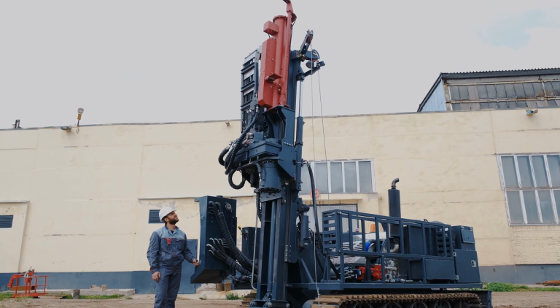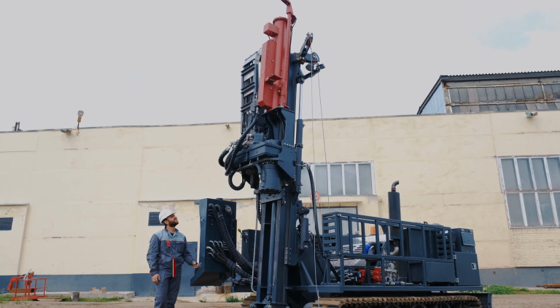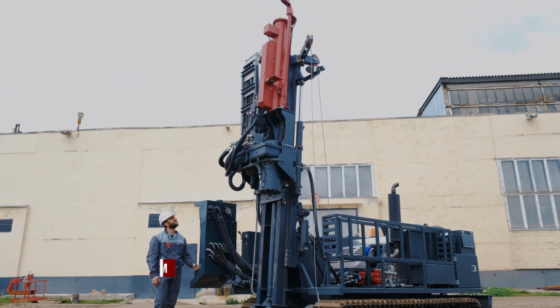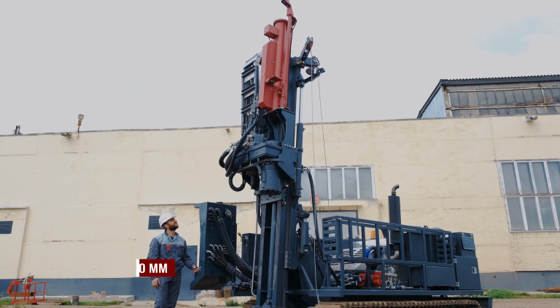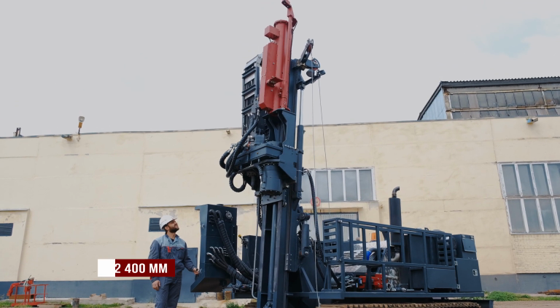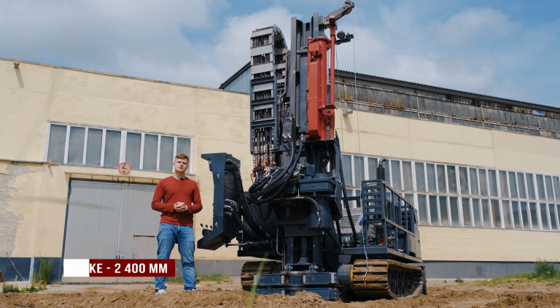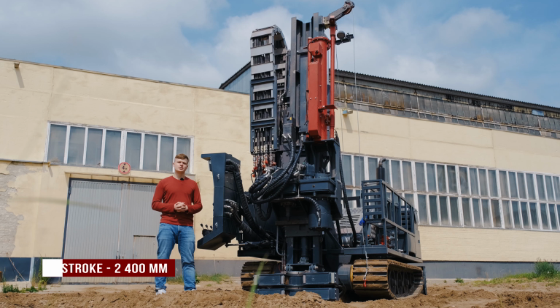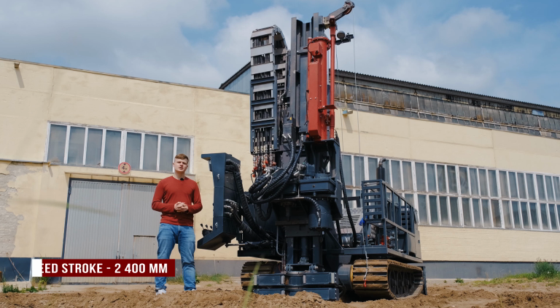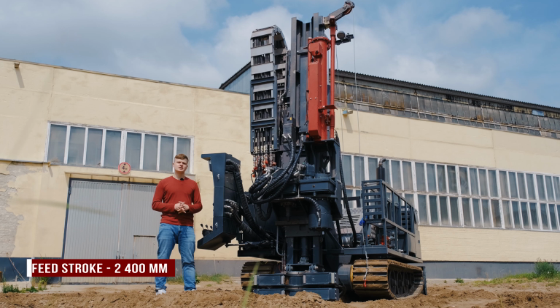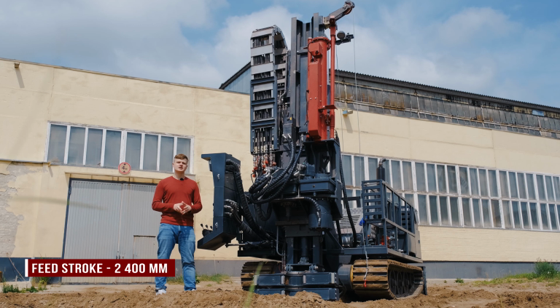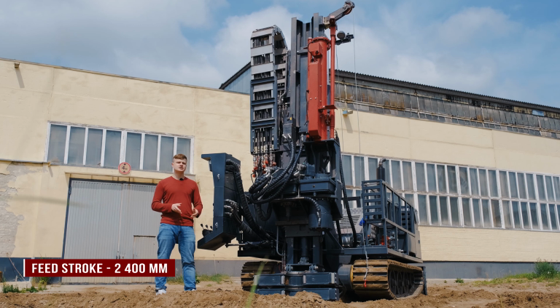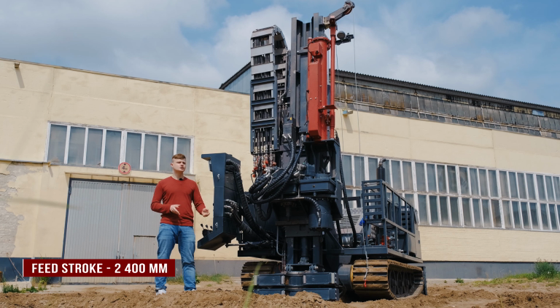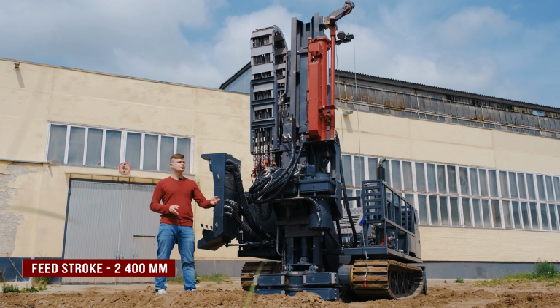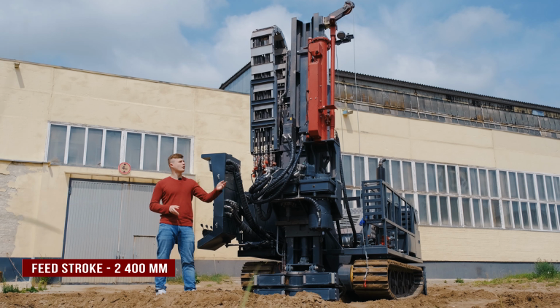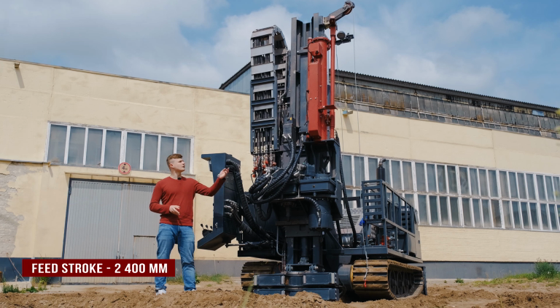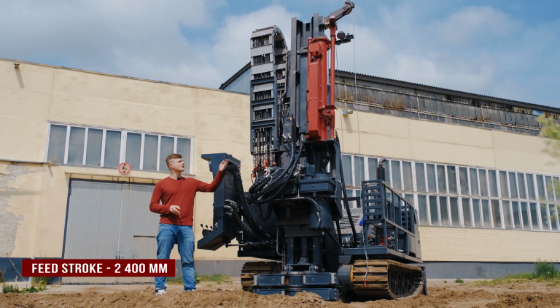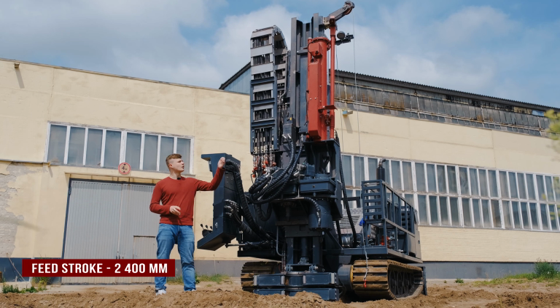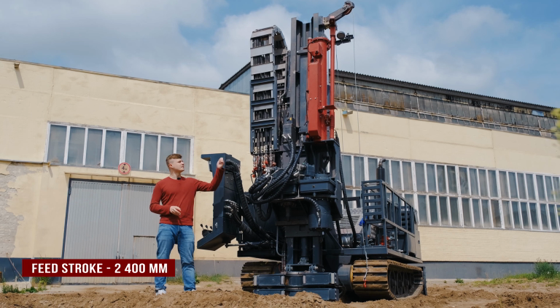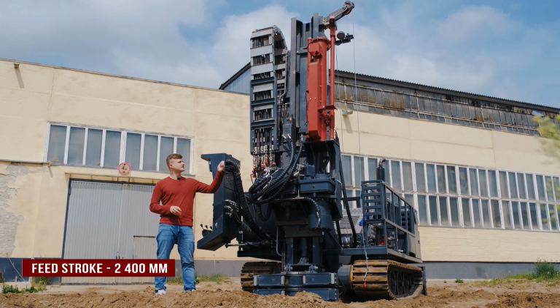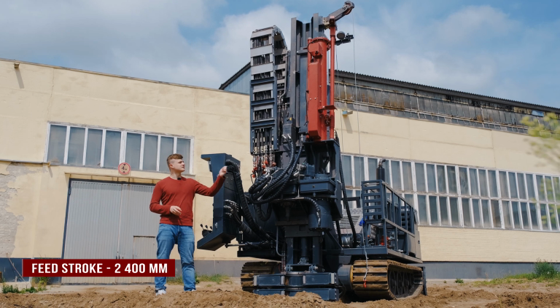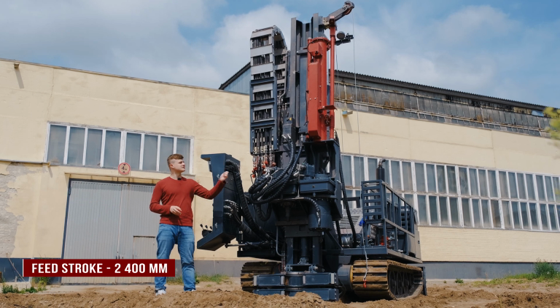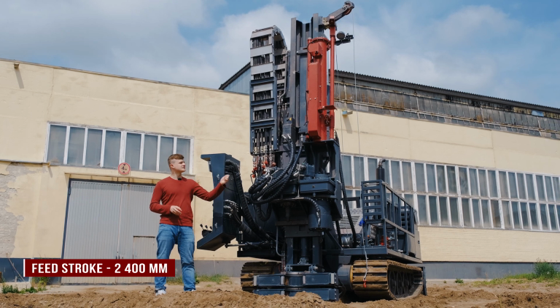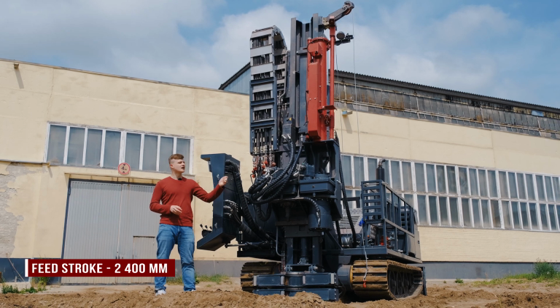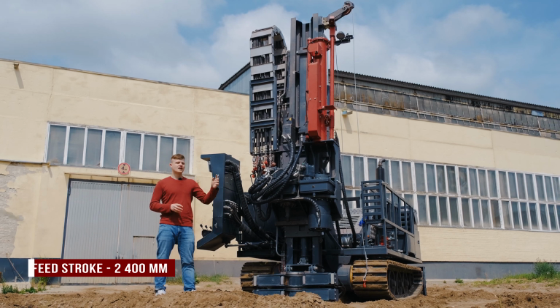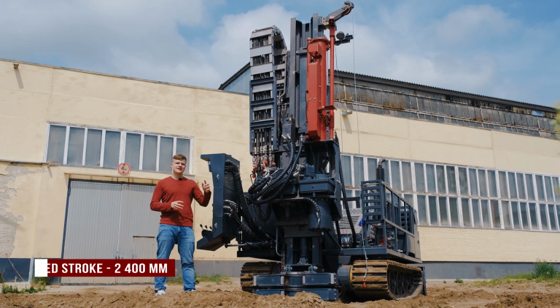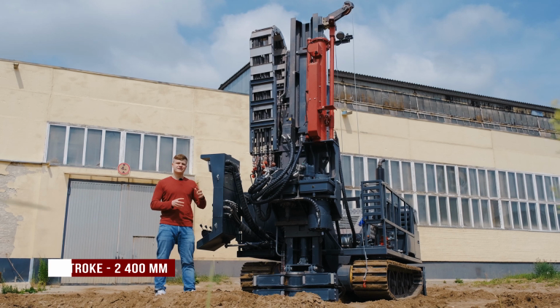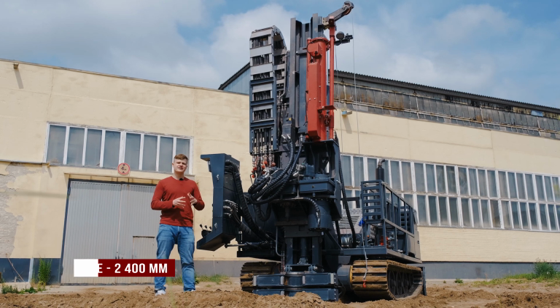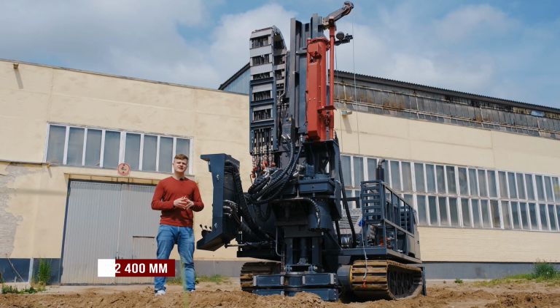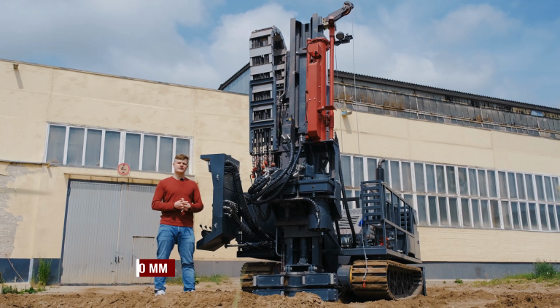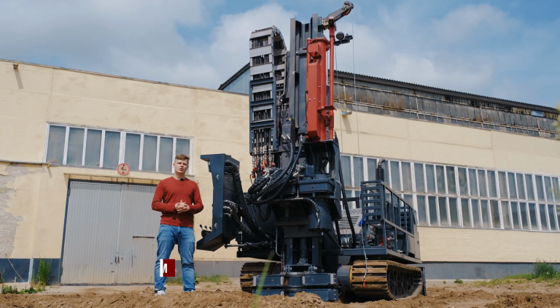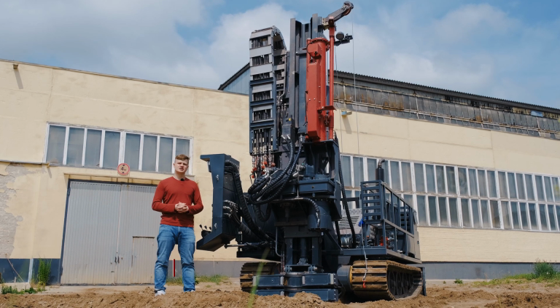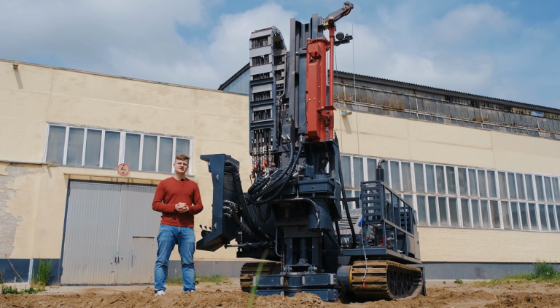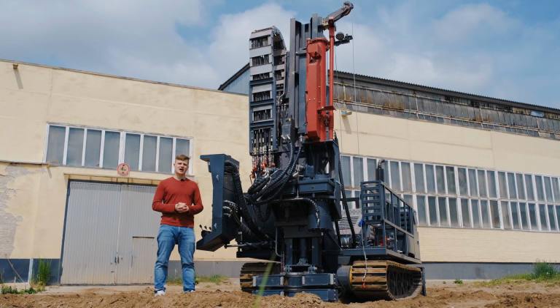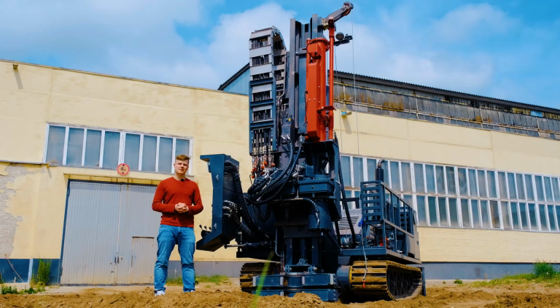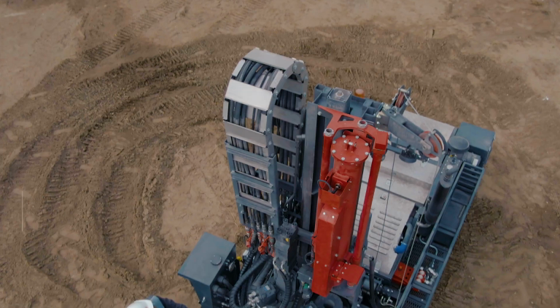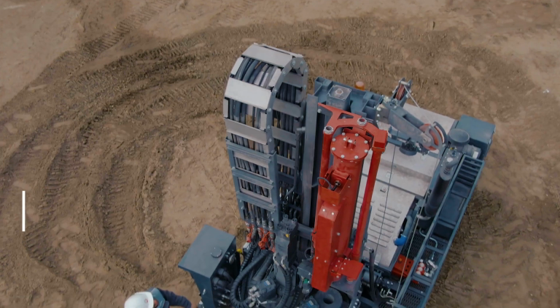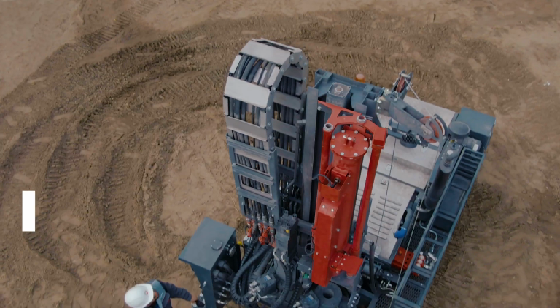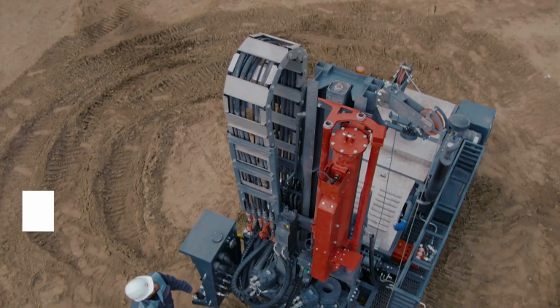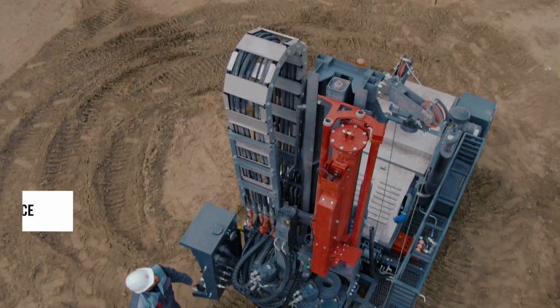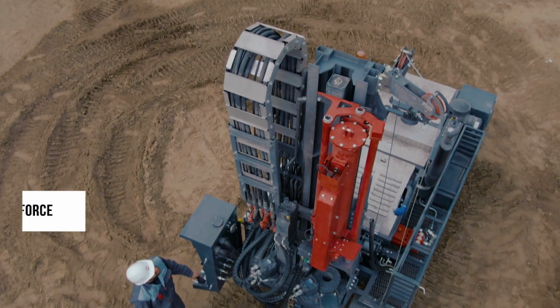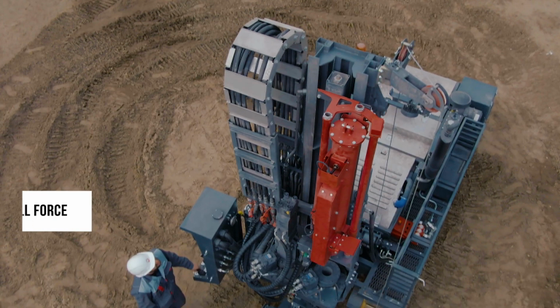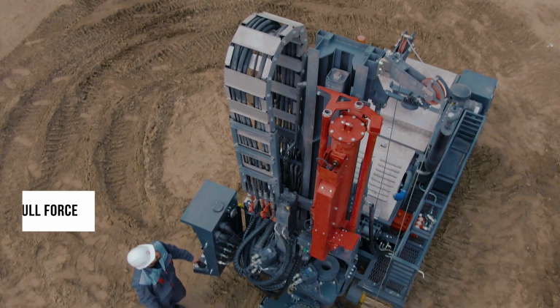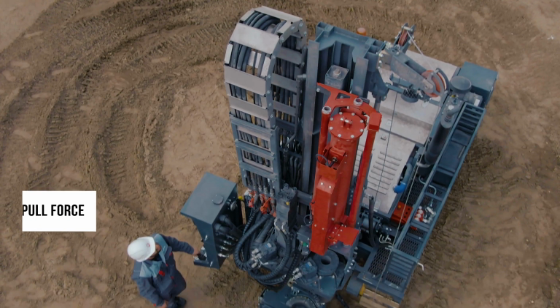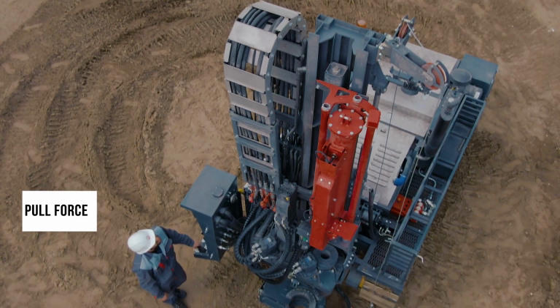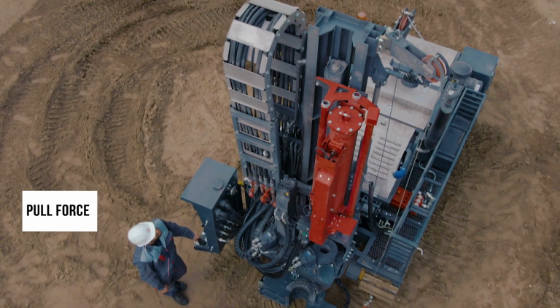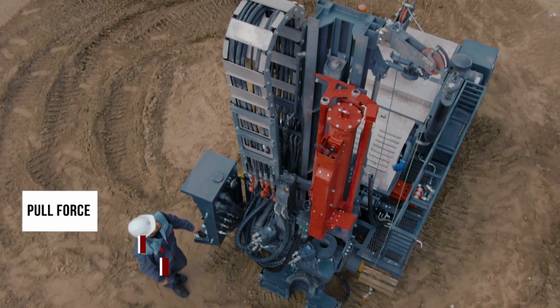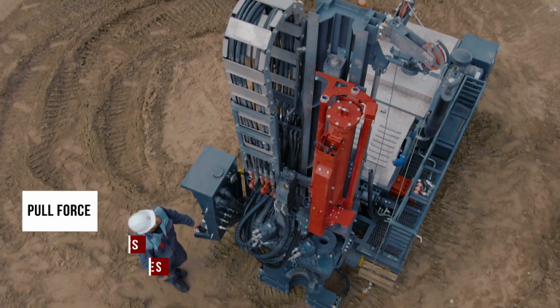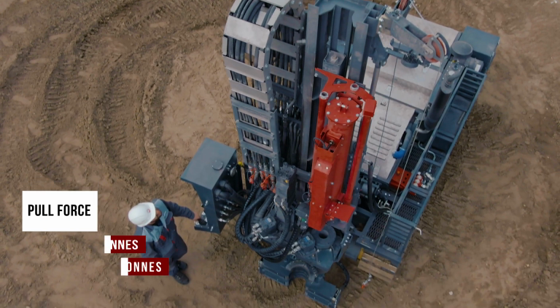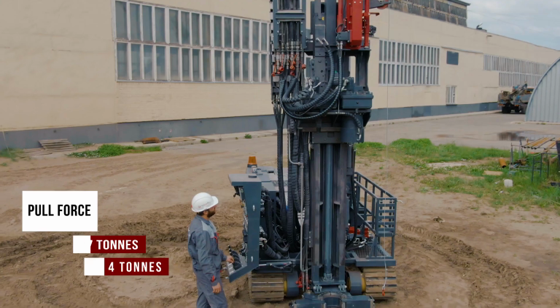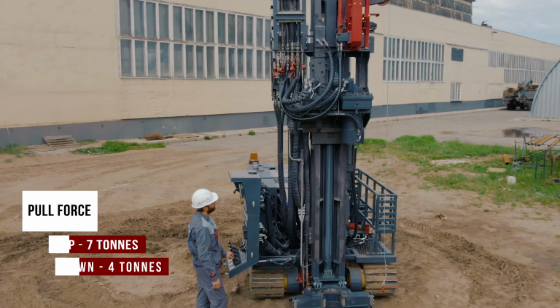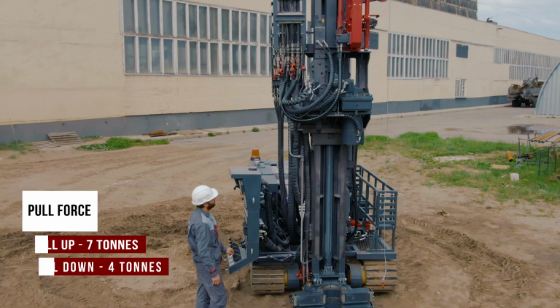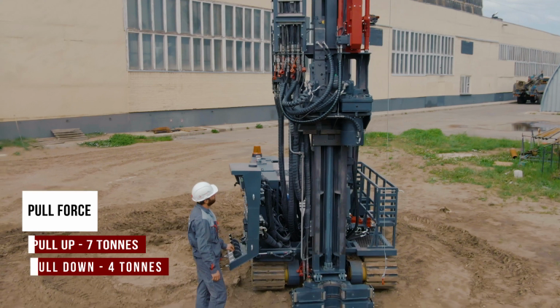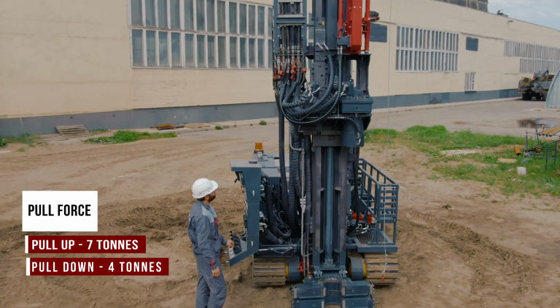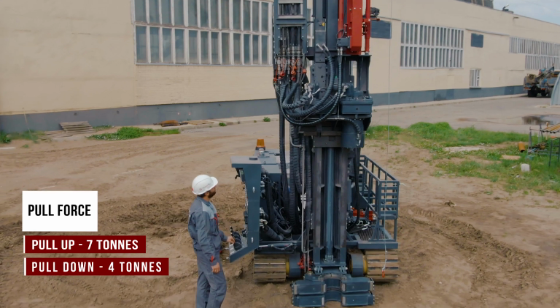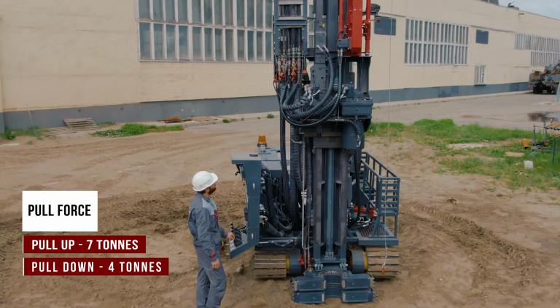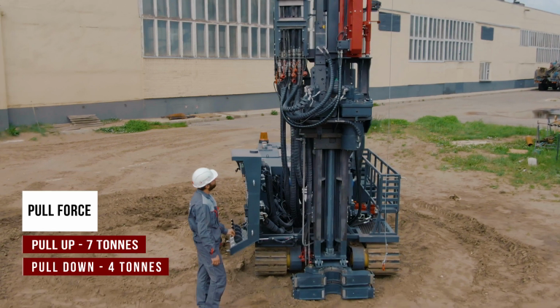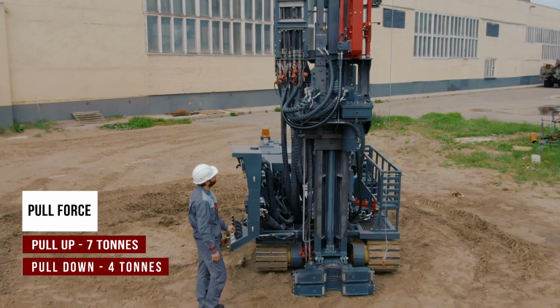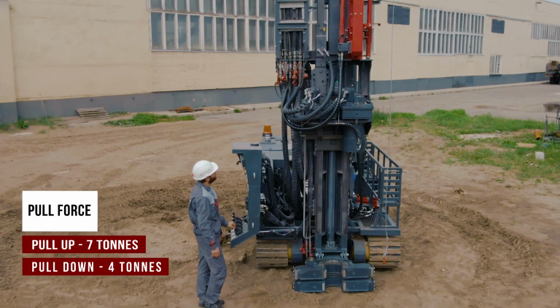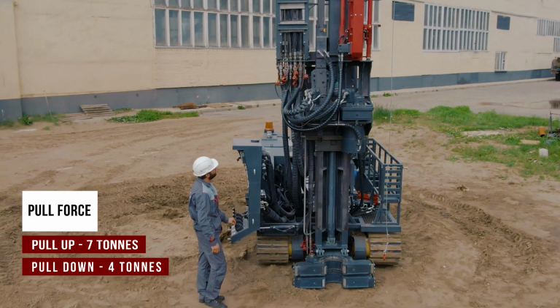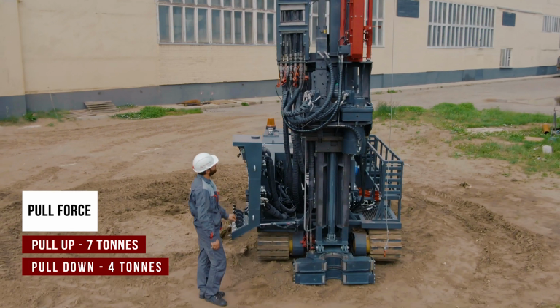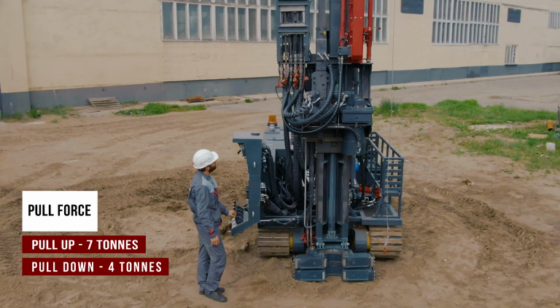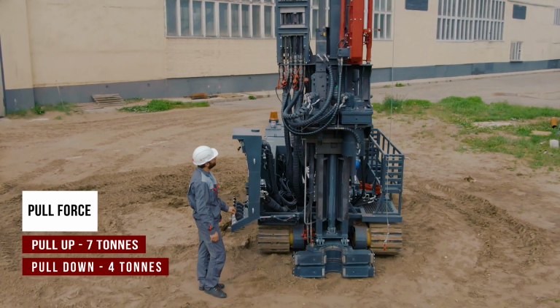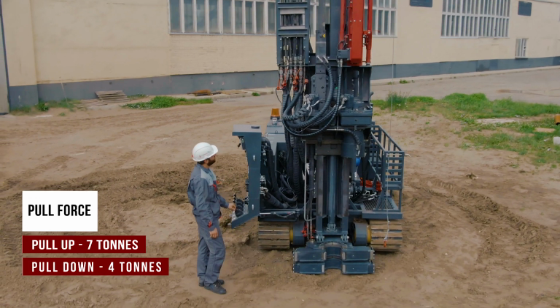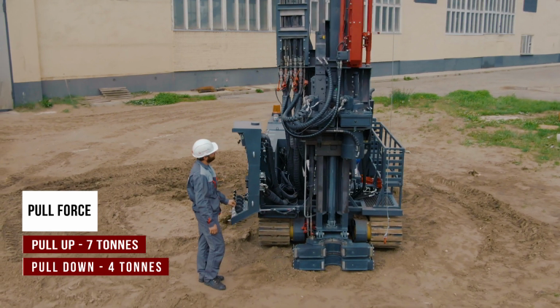The feed stroke is 2.4 meters. The feed force up is 7 tons, and the feed force down is 4 tons.